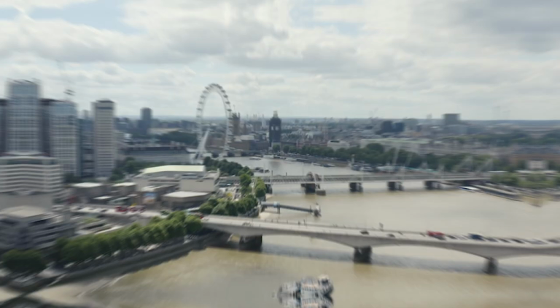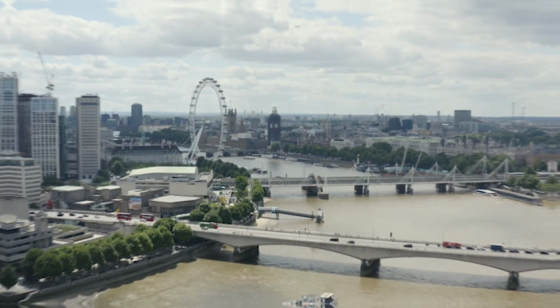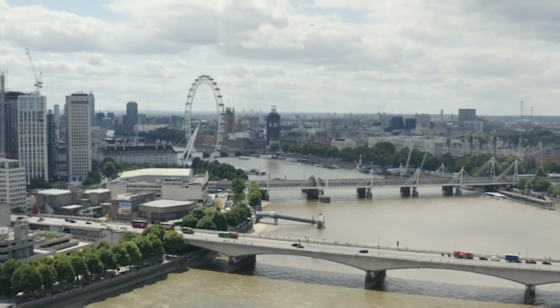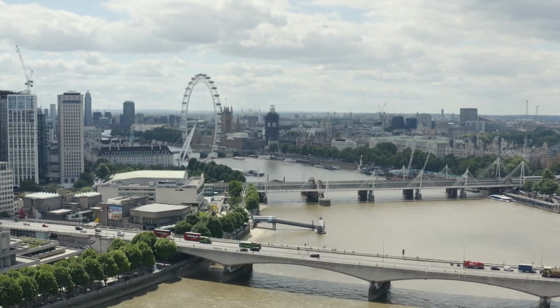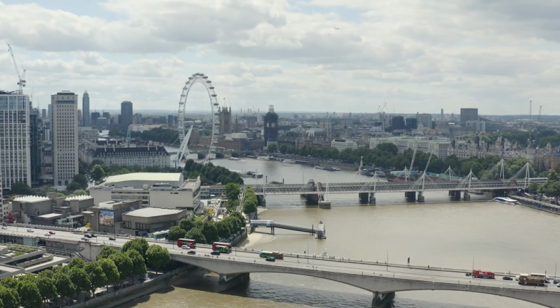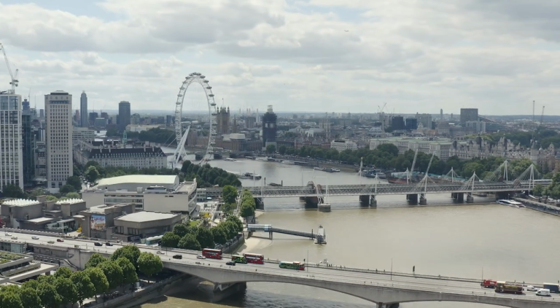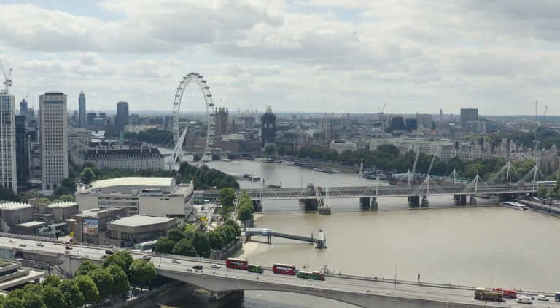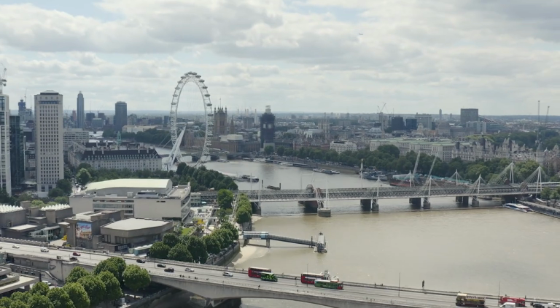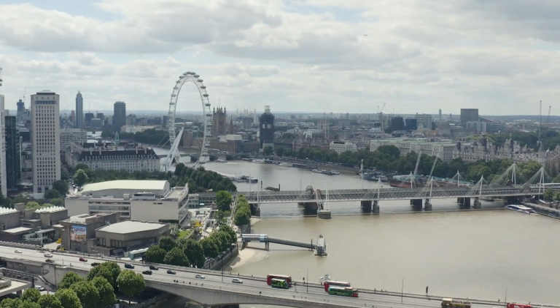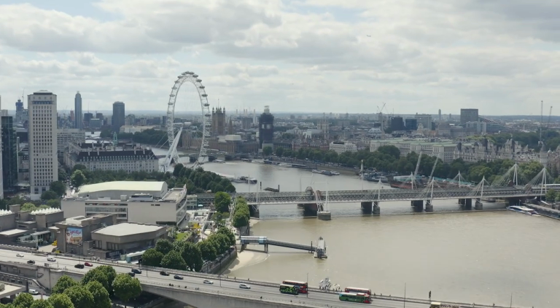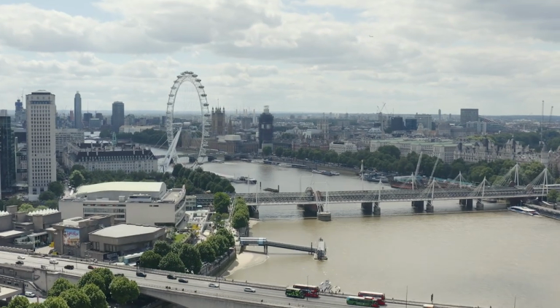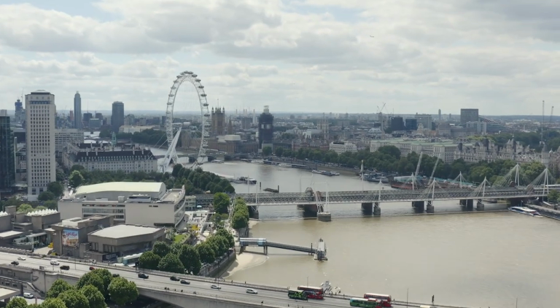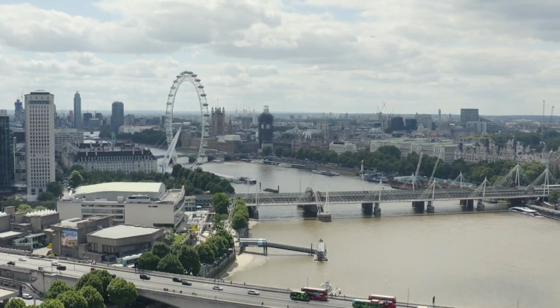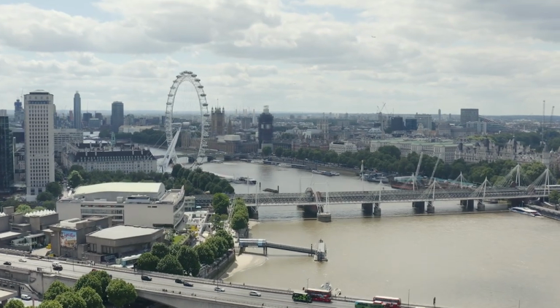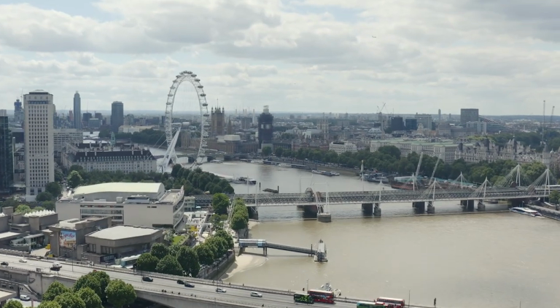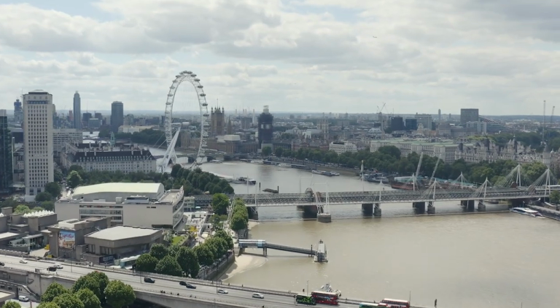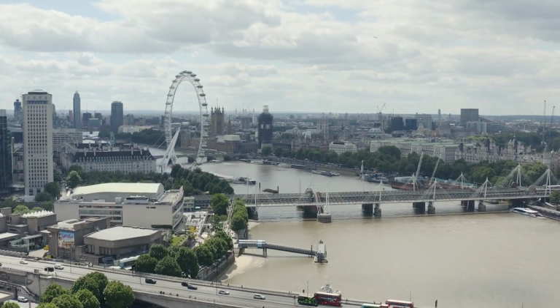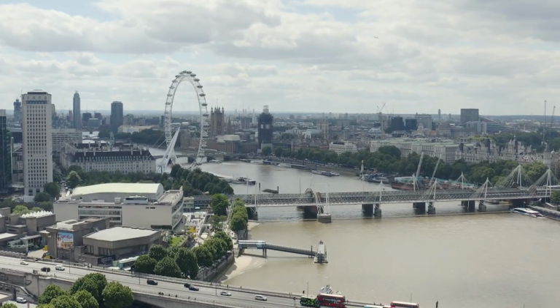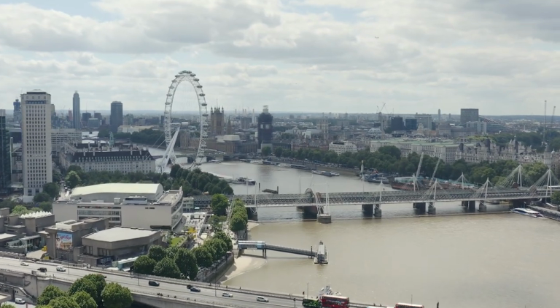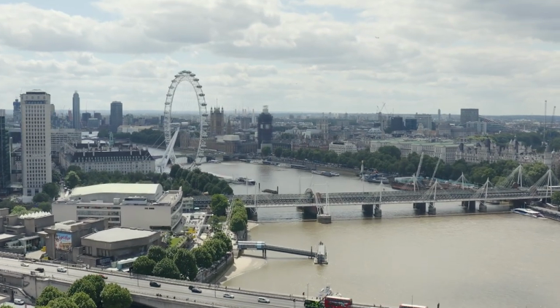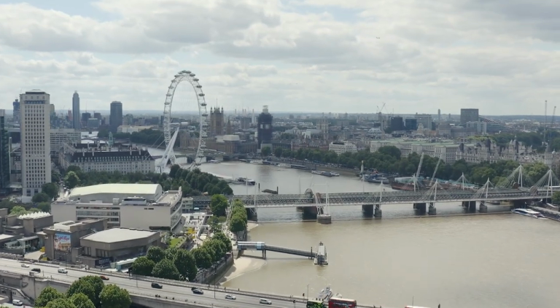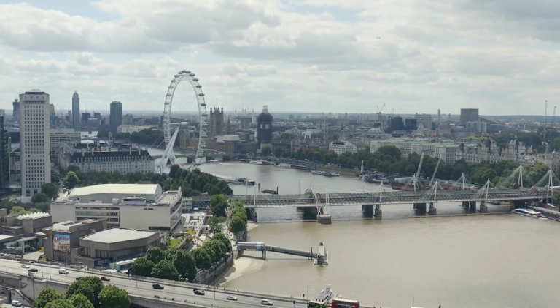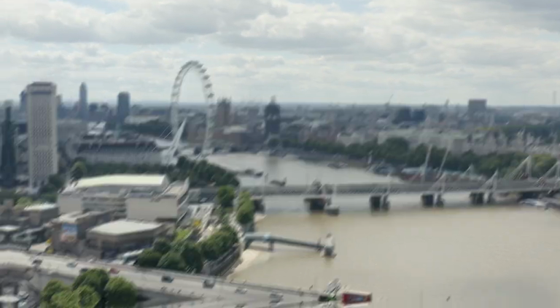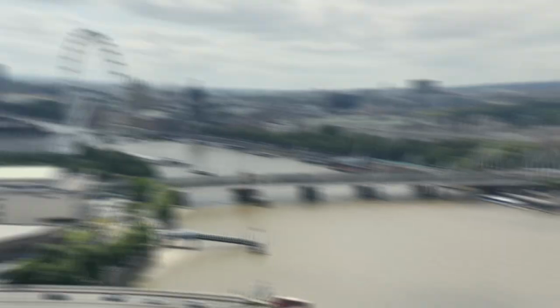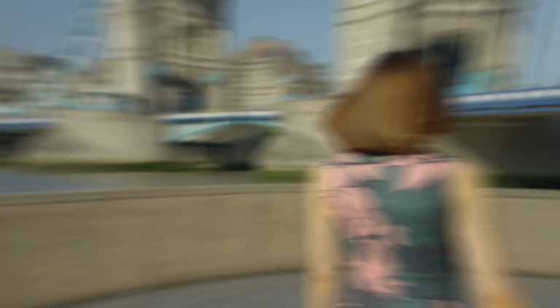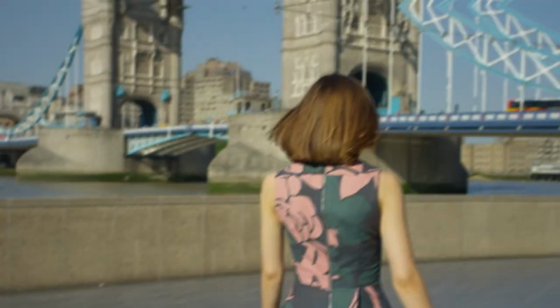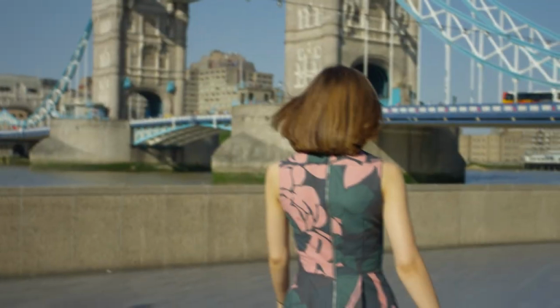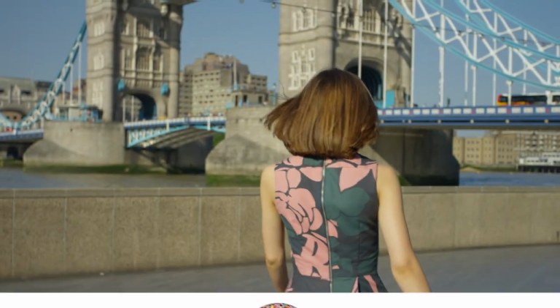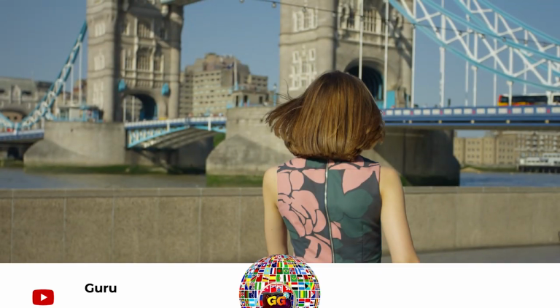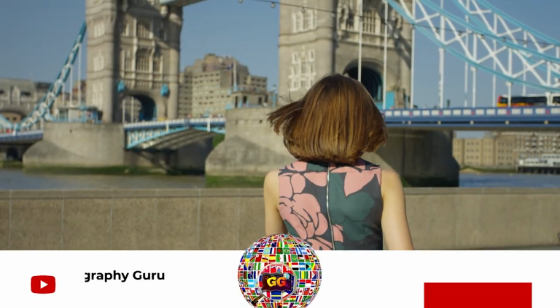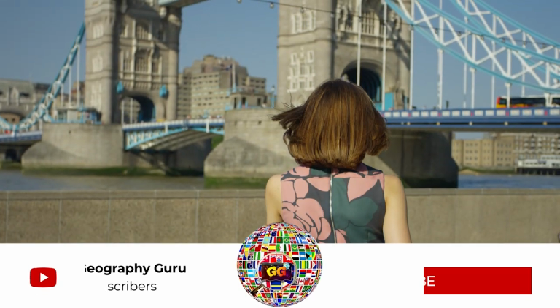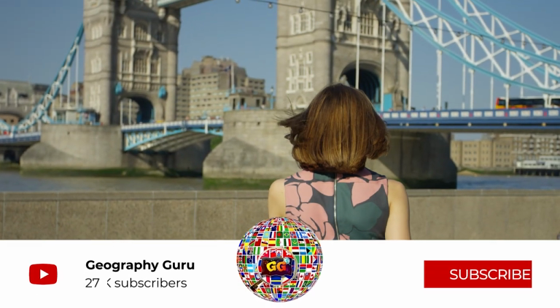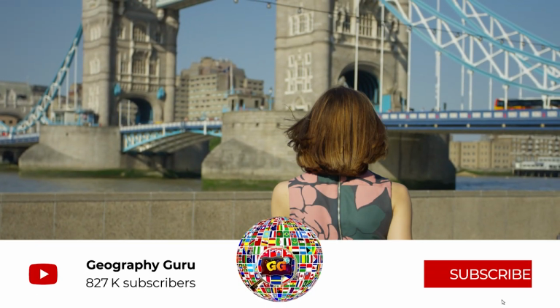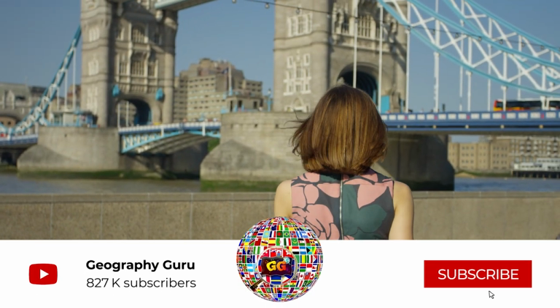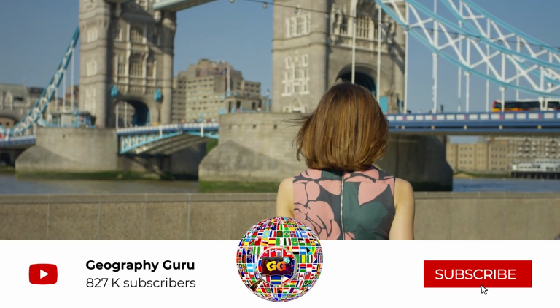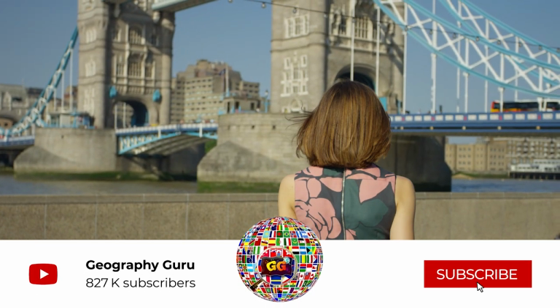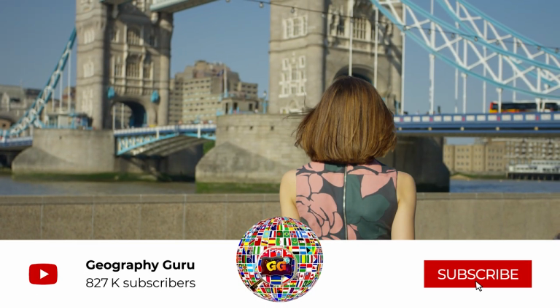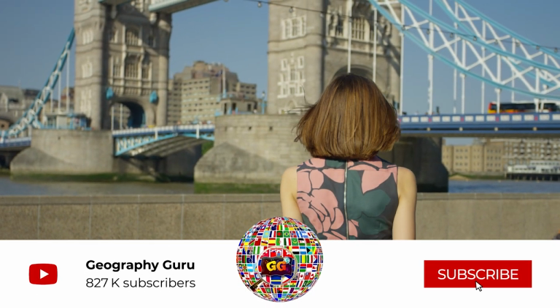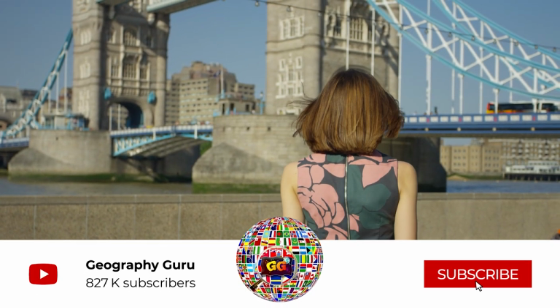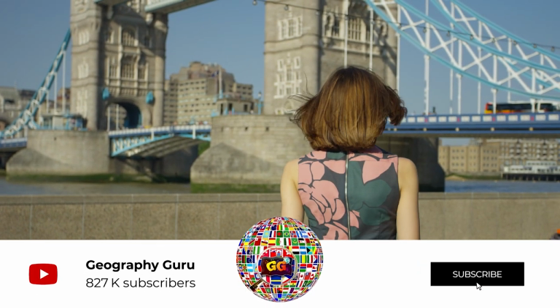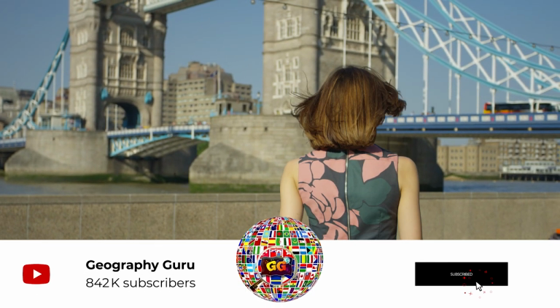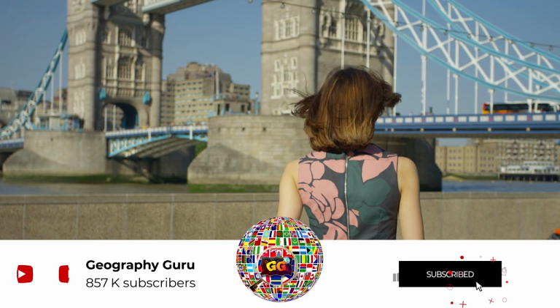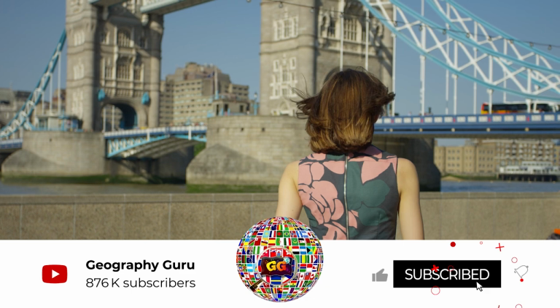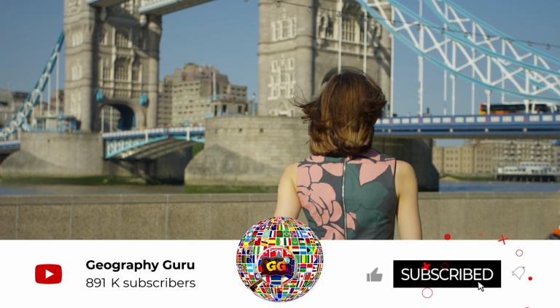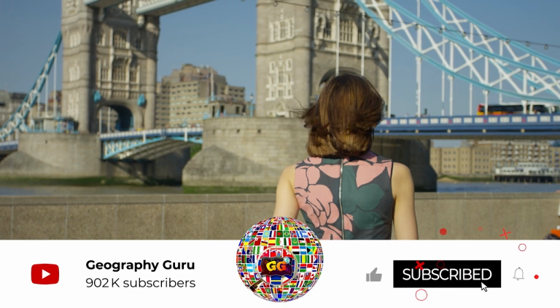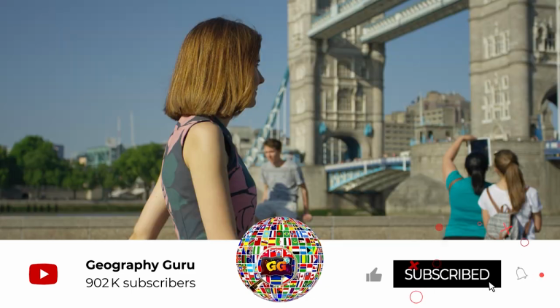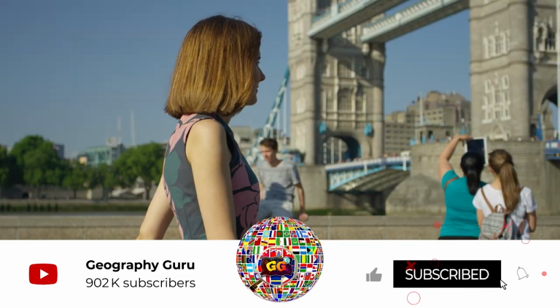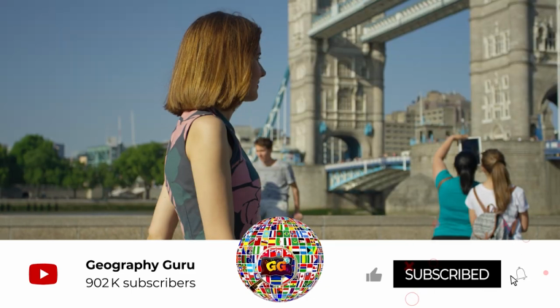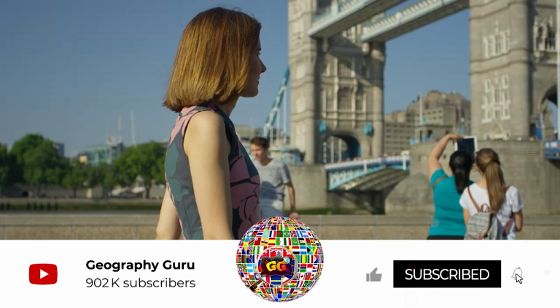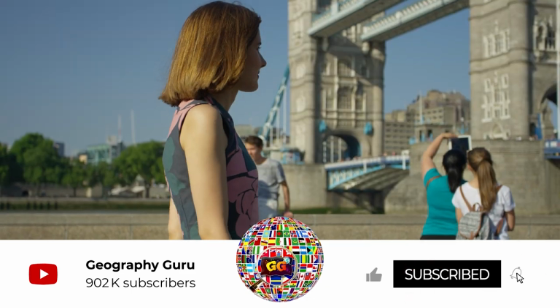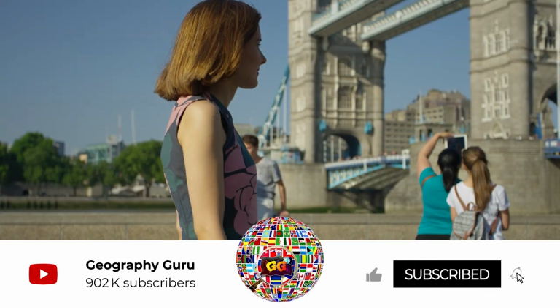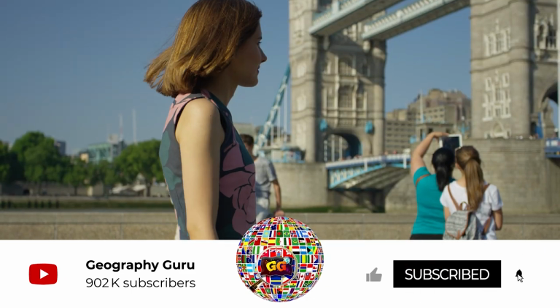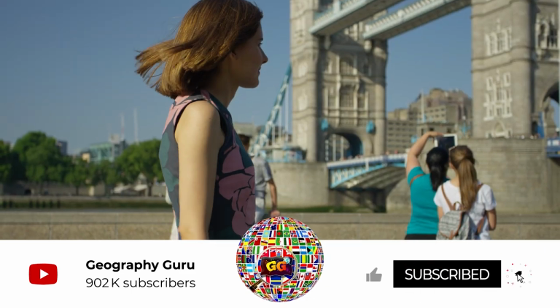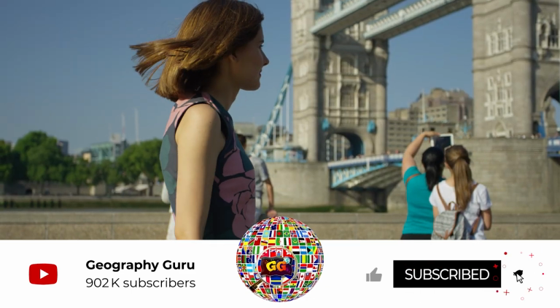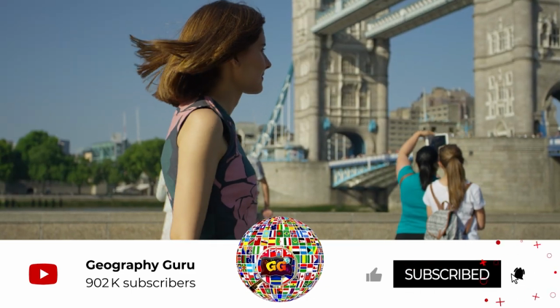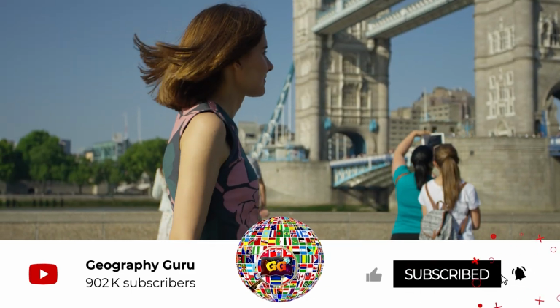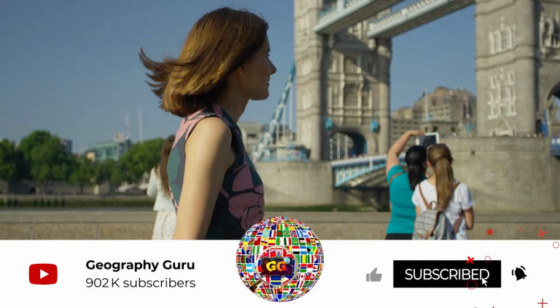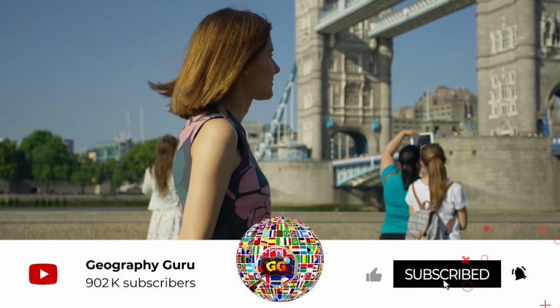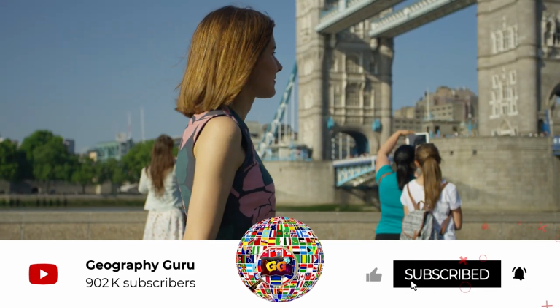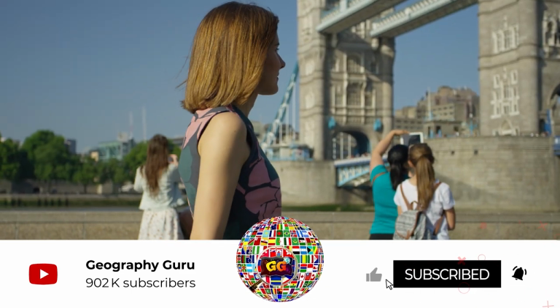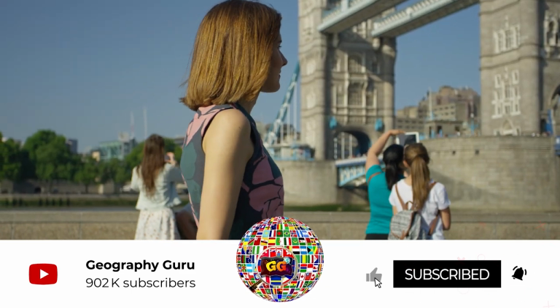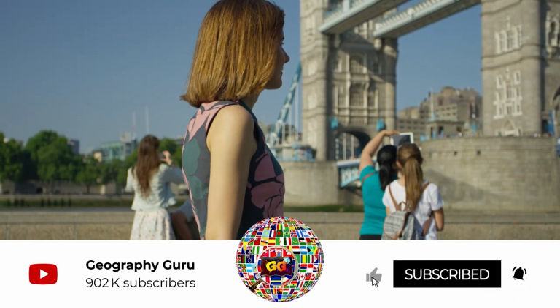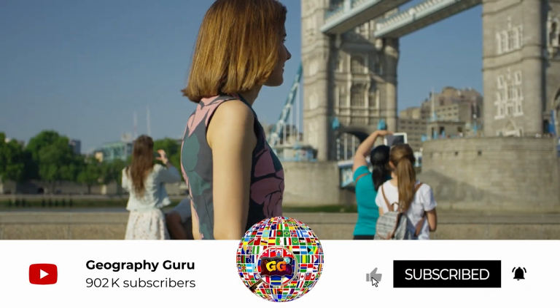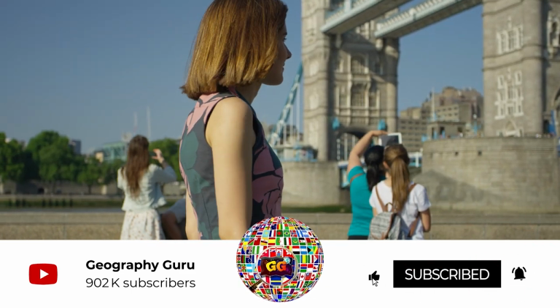Hello everyone and welcome back to our channel. If you're new here, subscribe and hit that bell icon to stay updated on our latest videos.